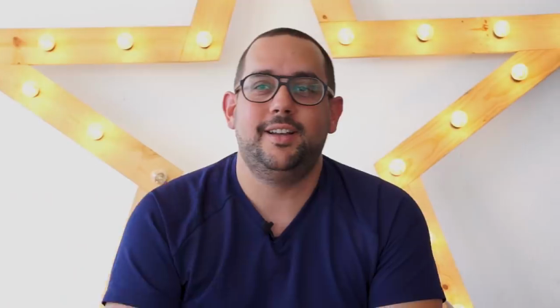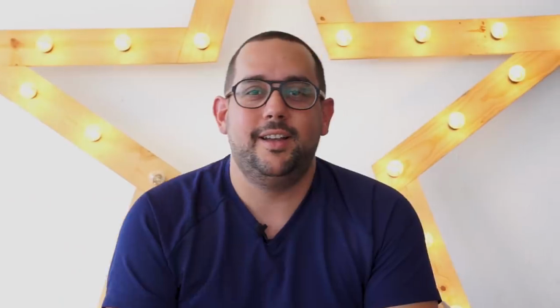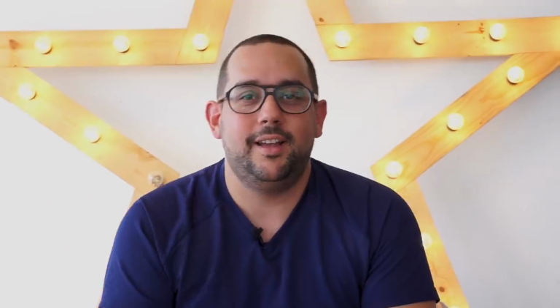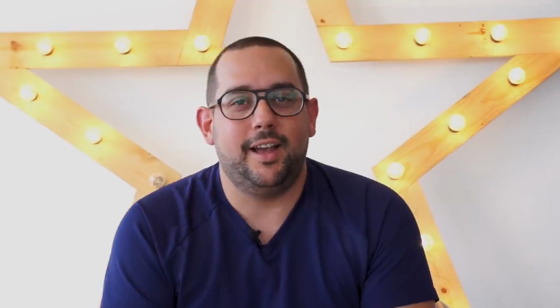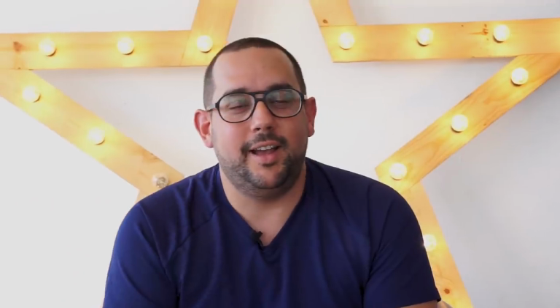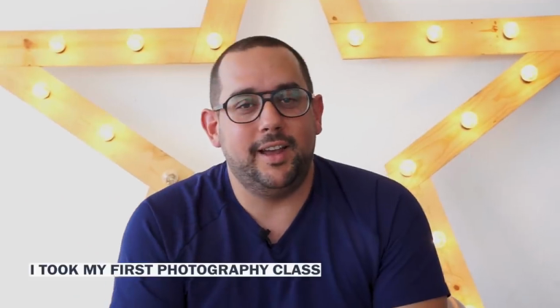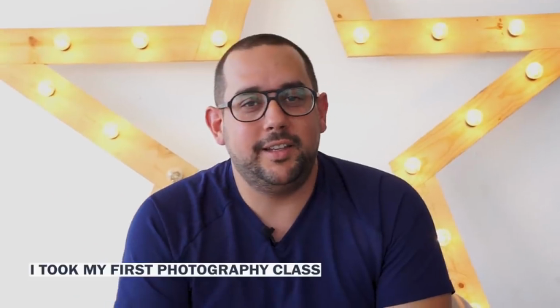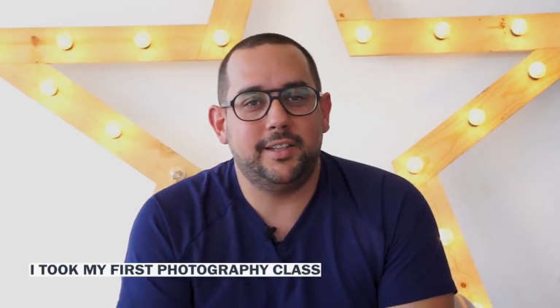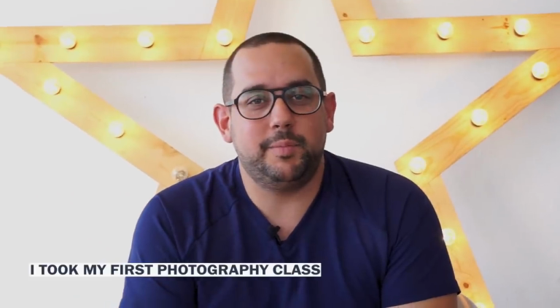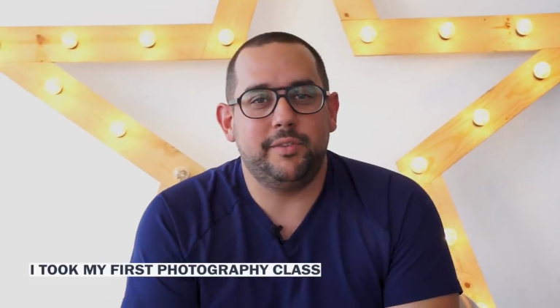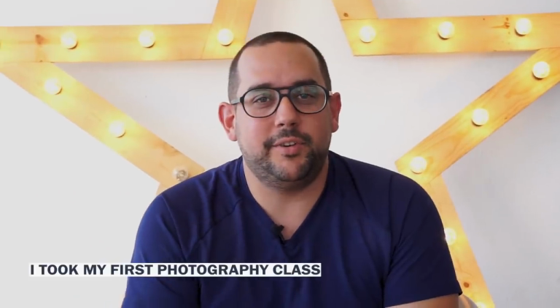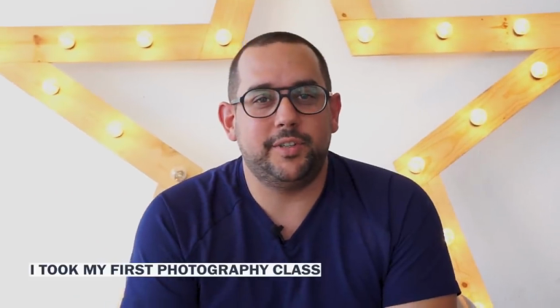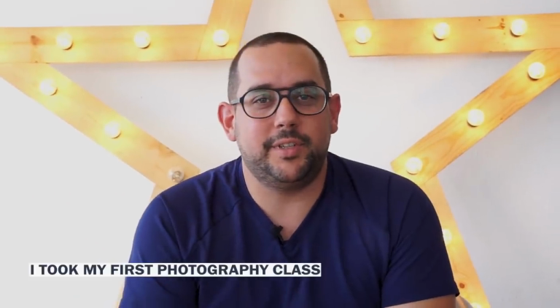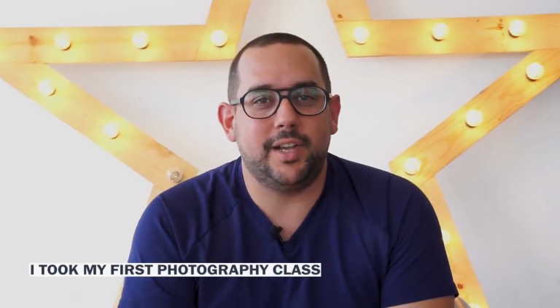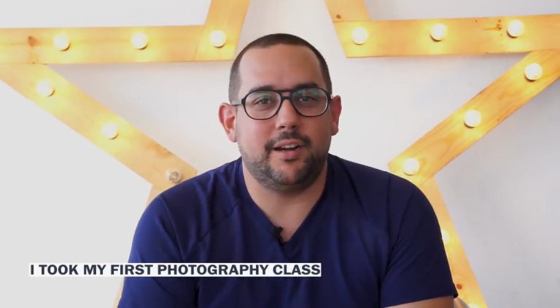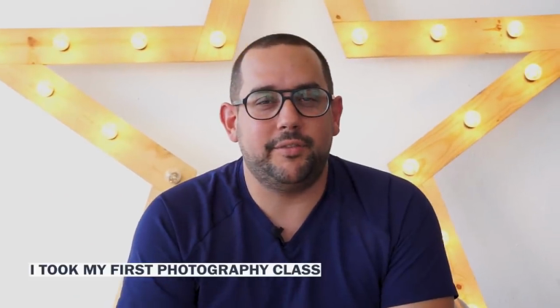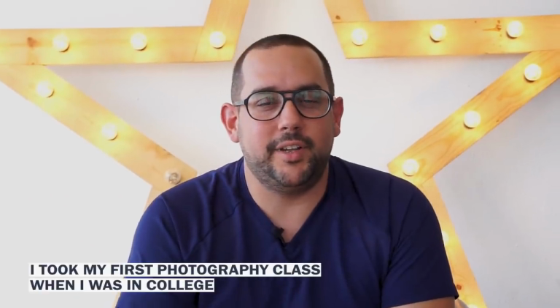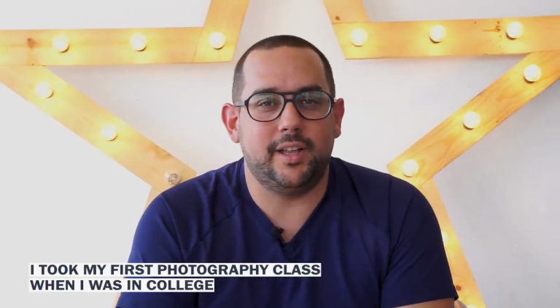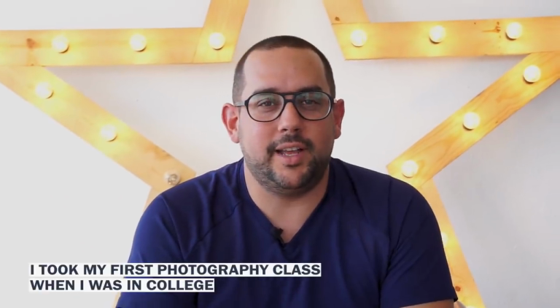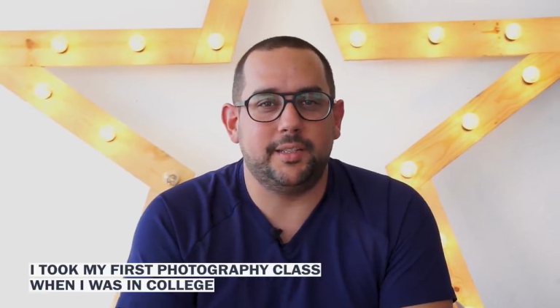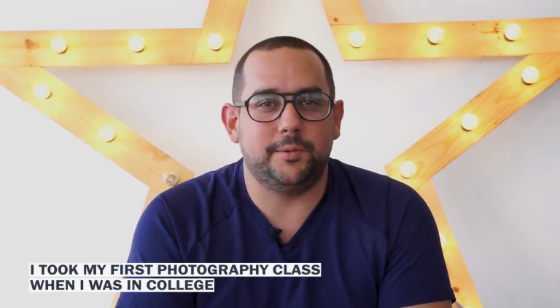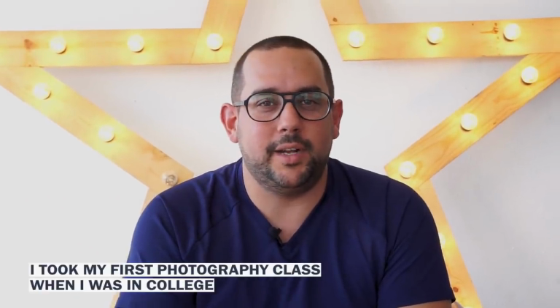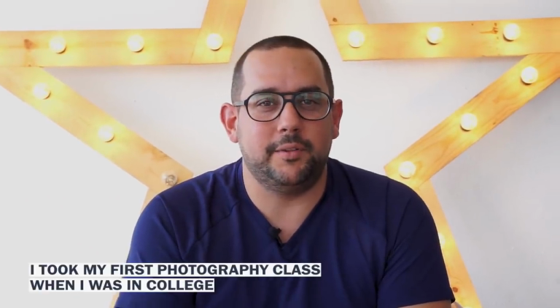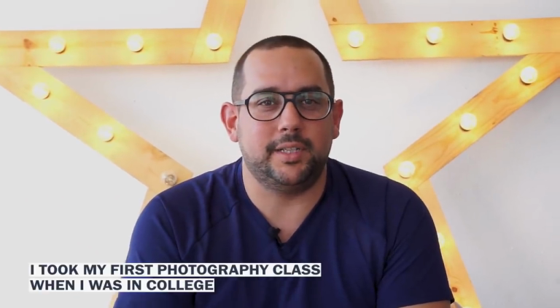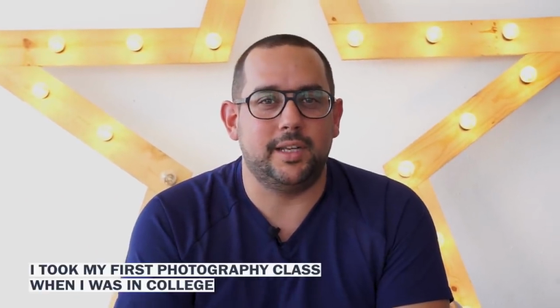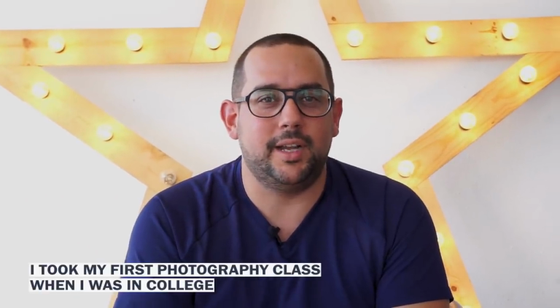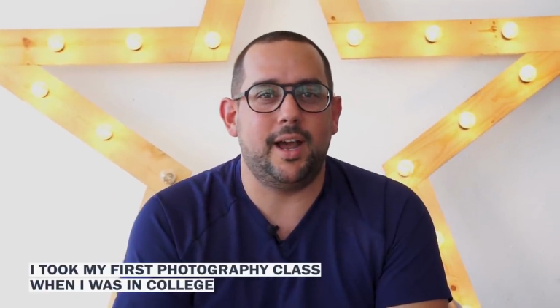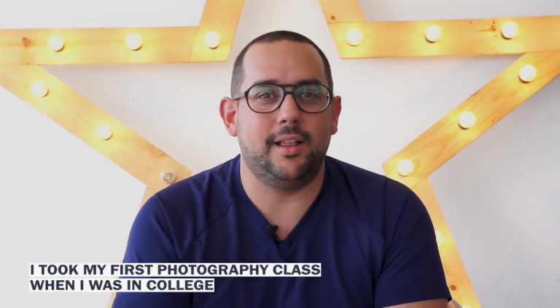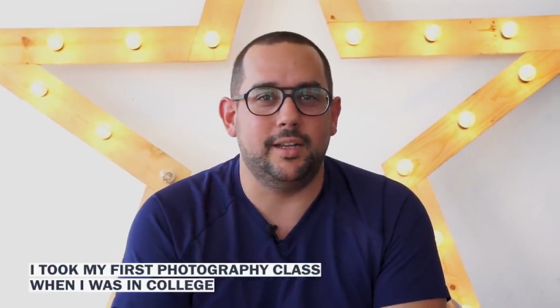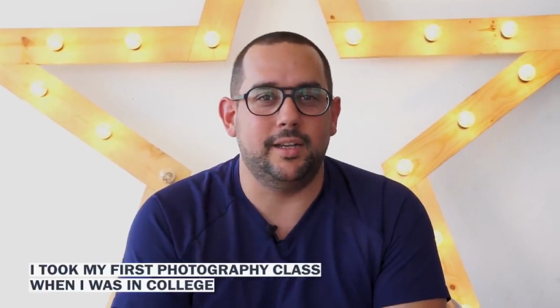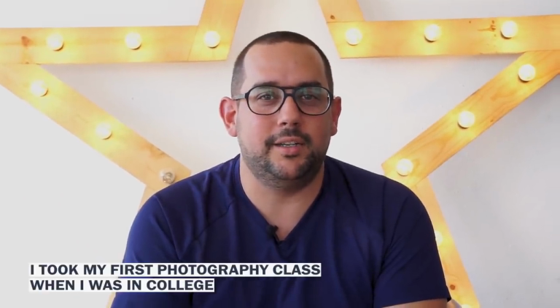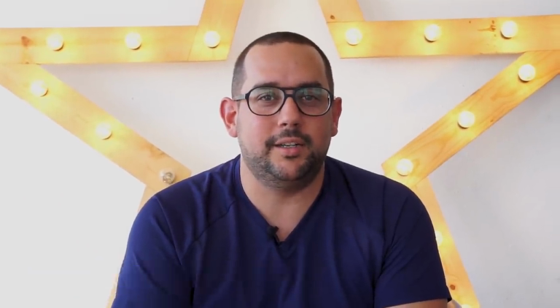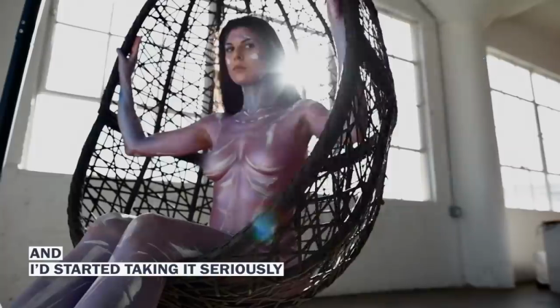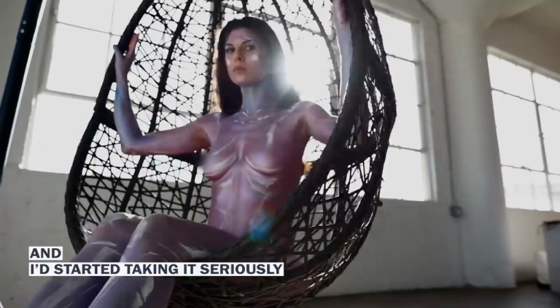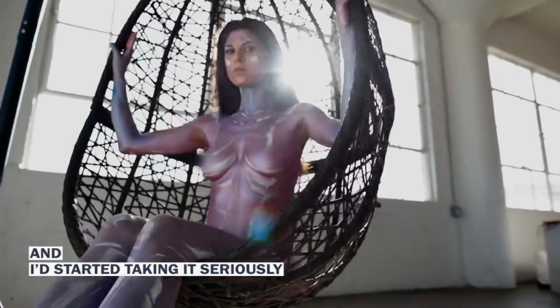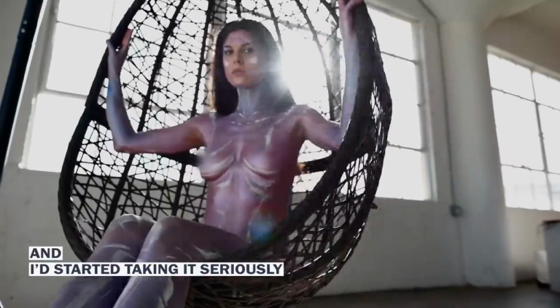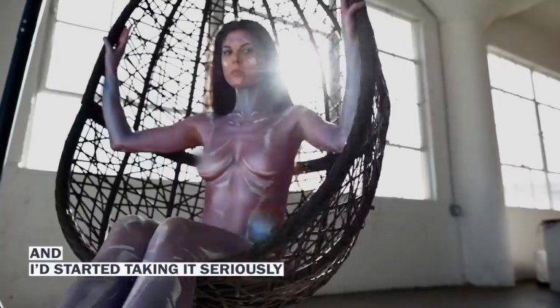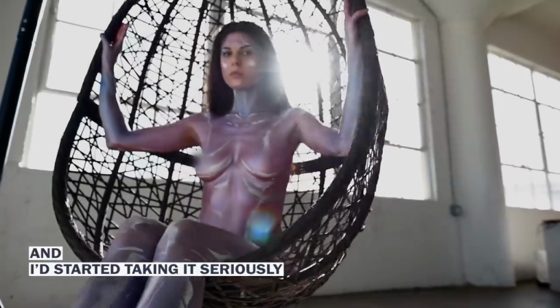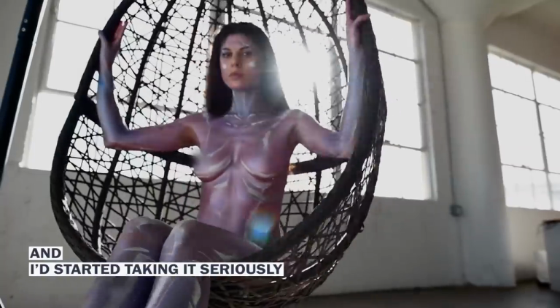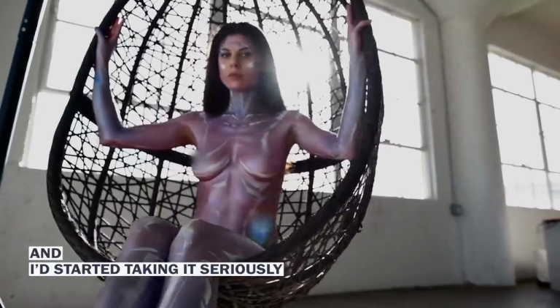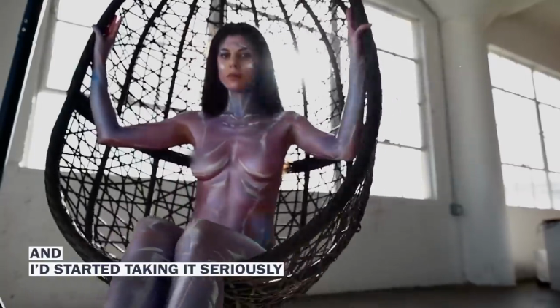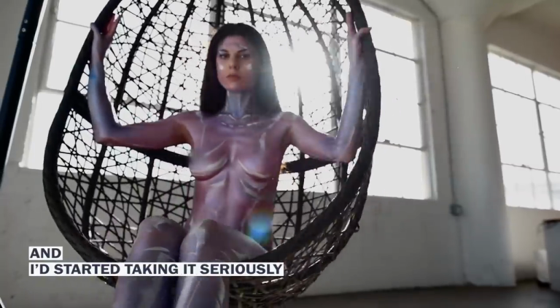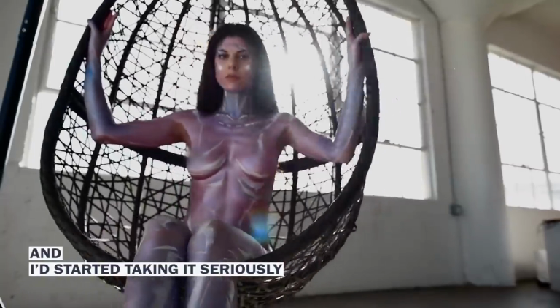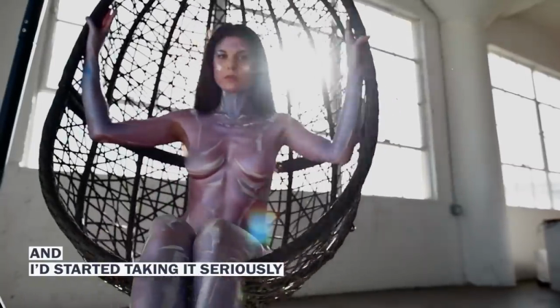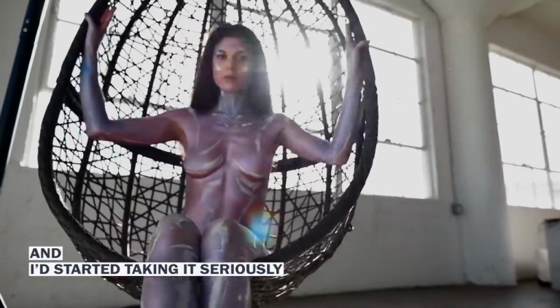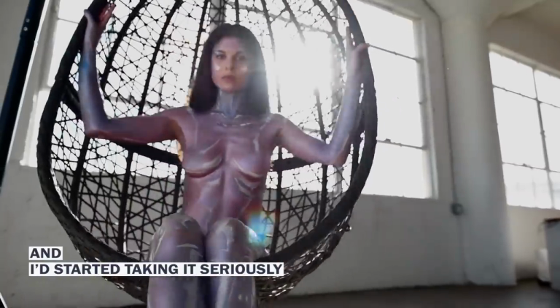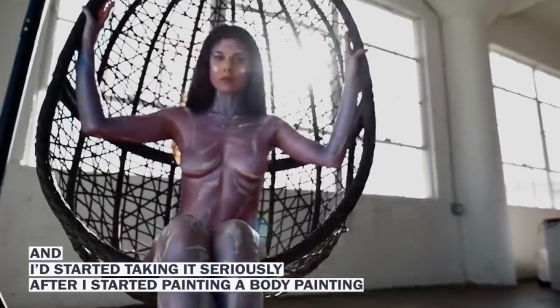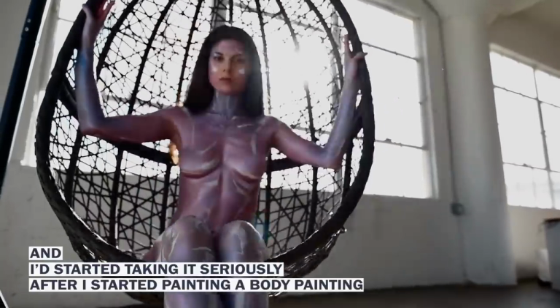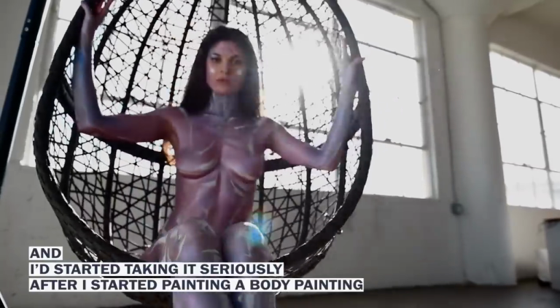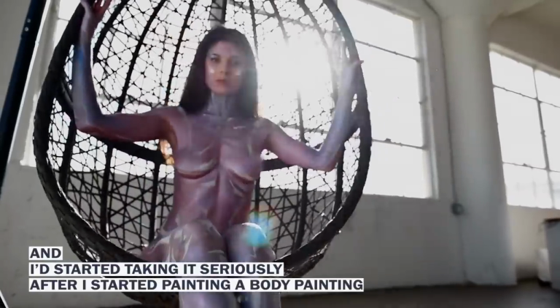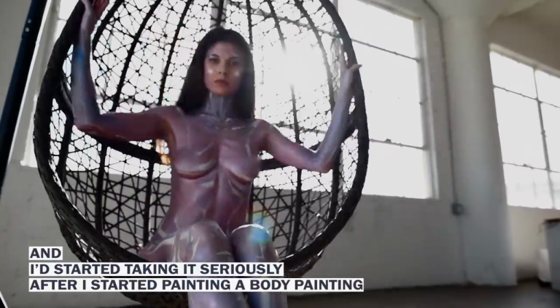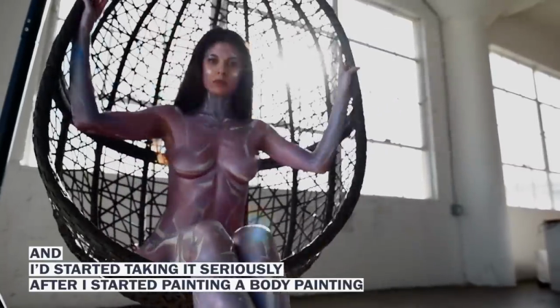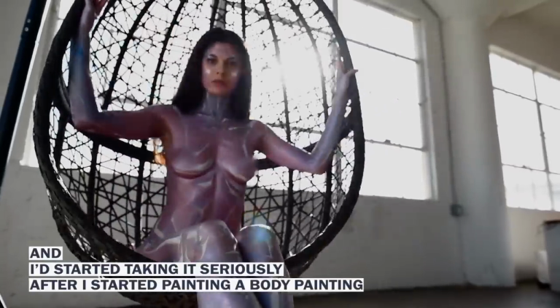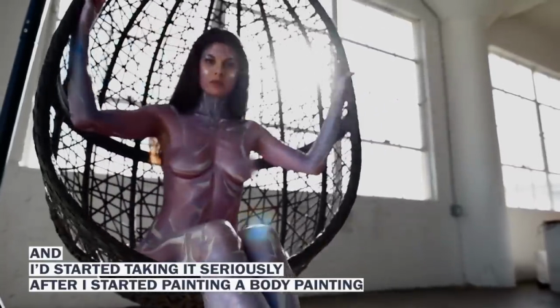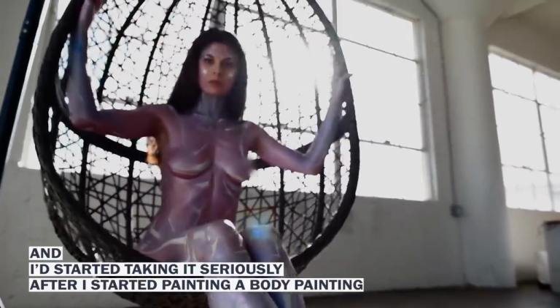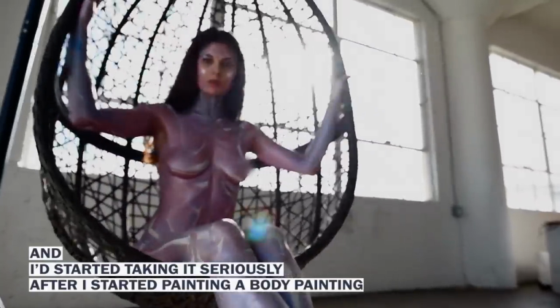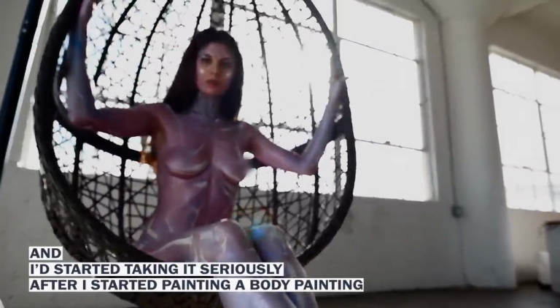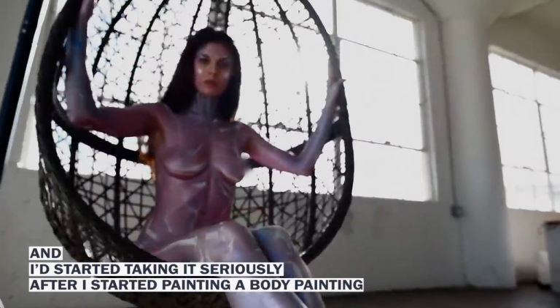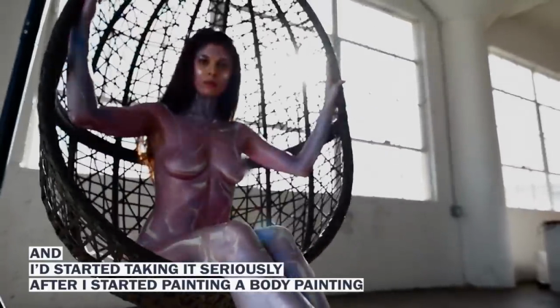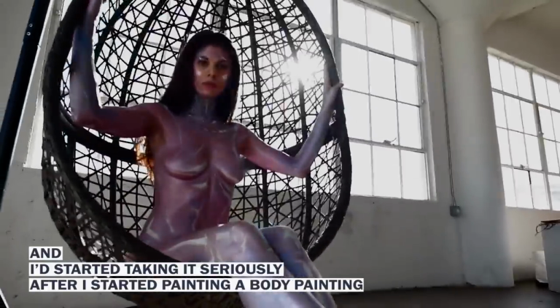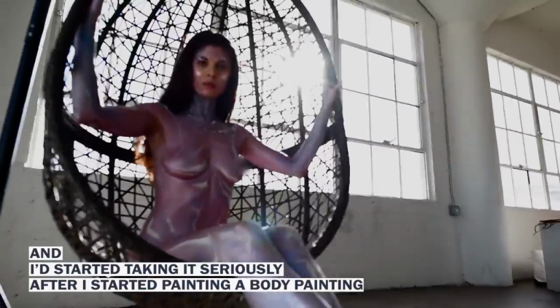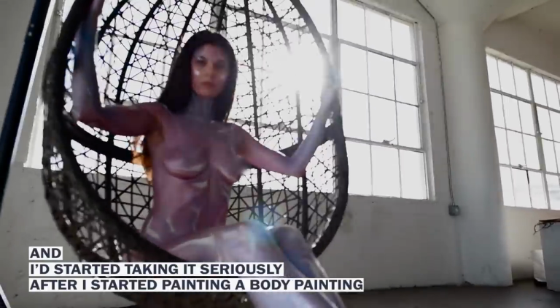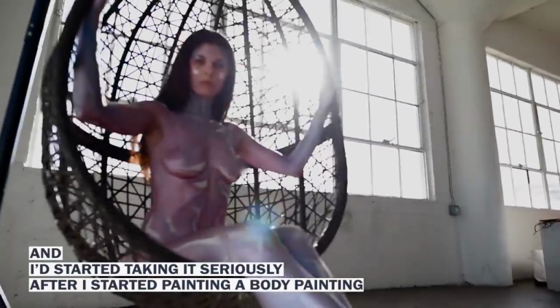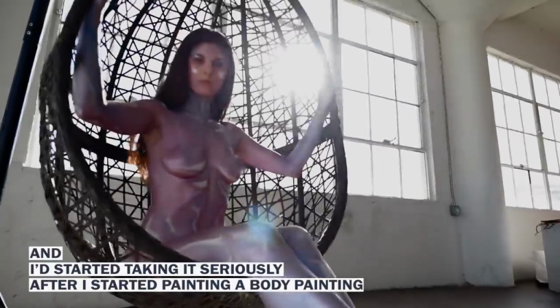I took my first photography class when I was in college, and I started taking it seriously after I started painting body paintings.